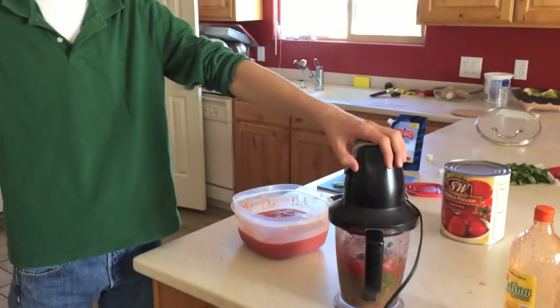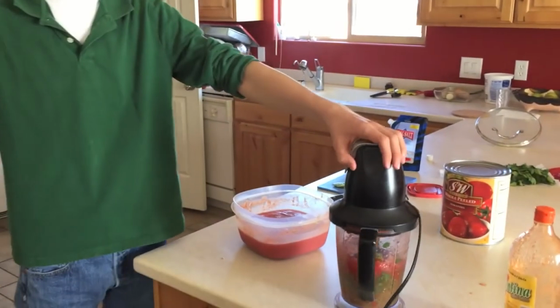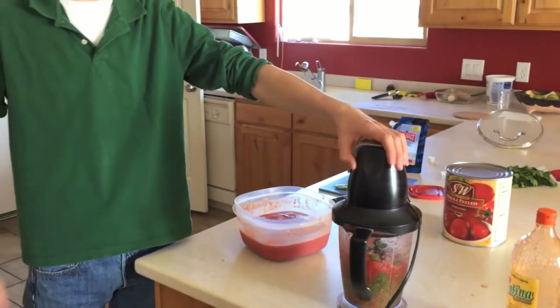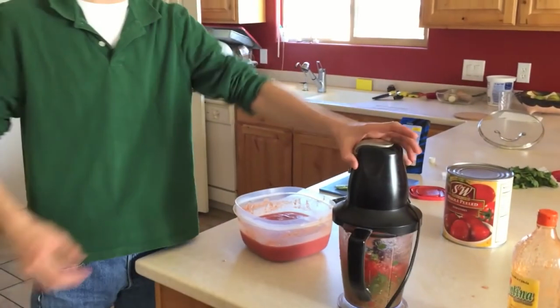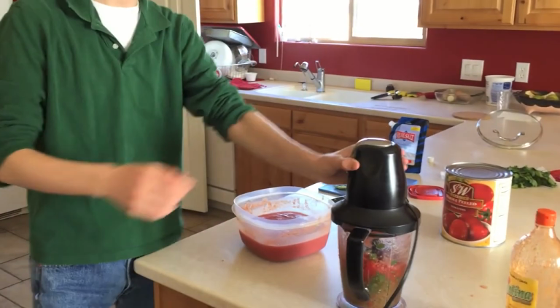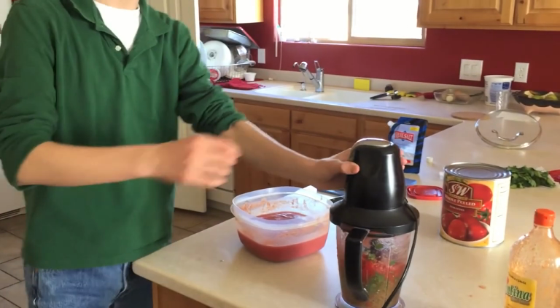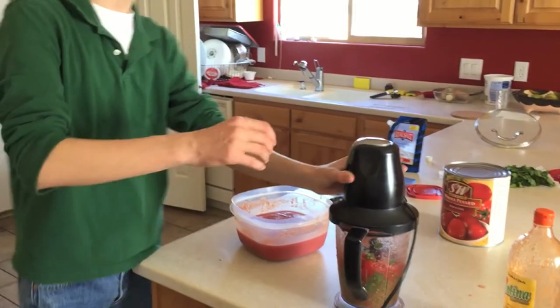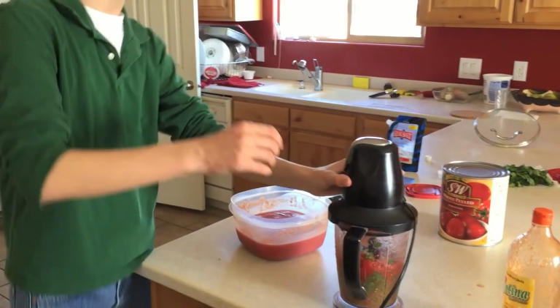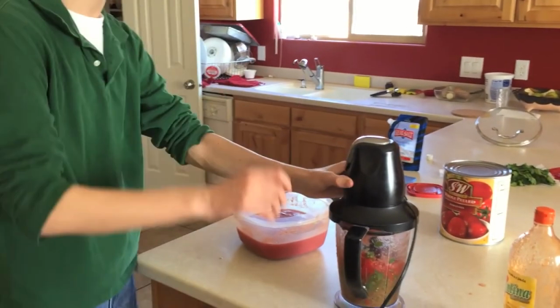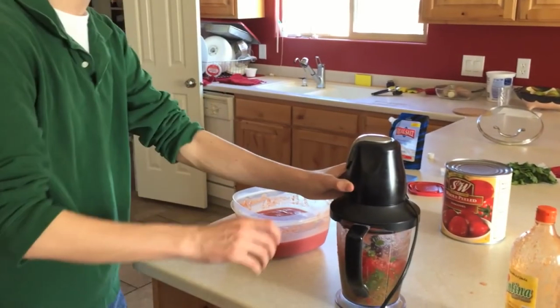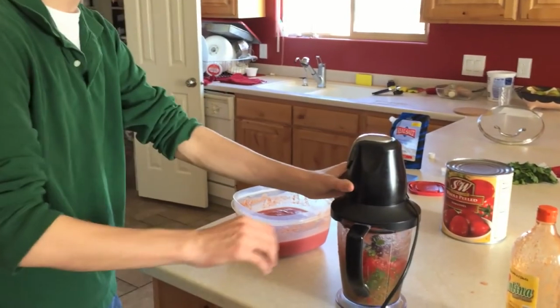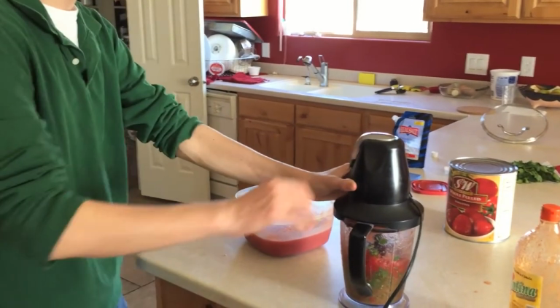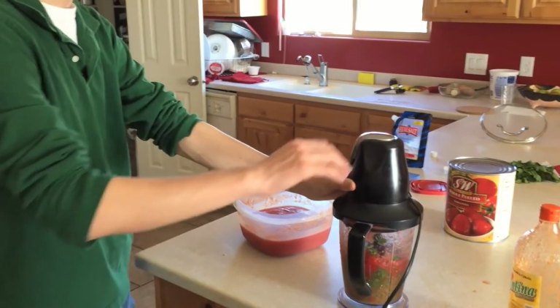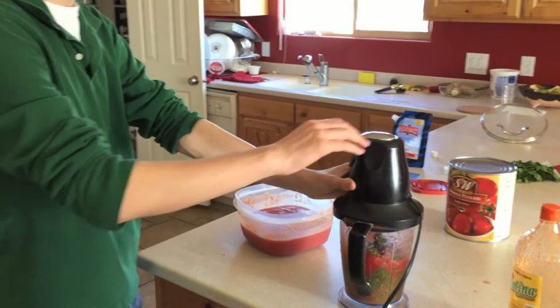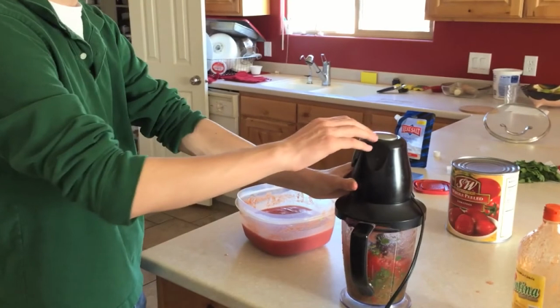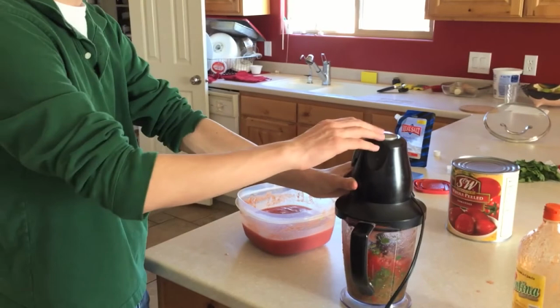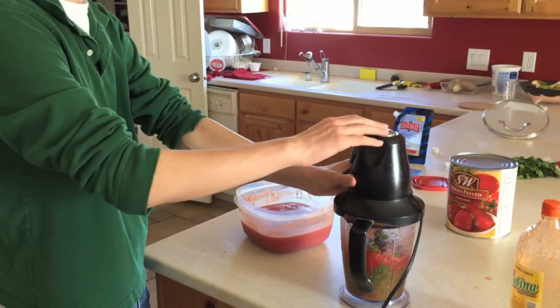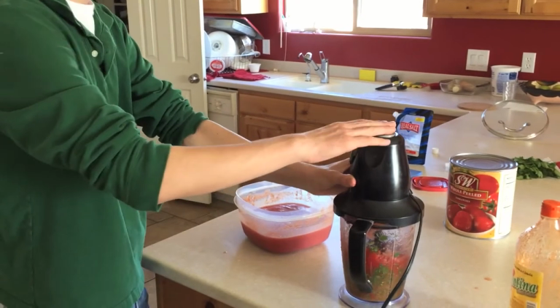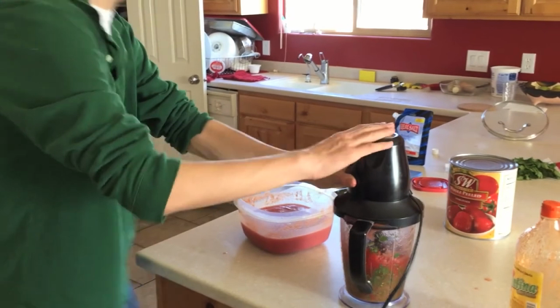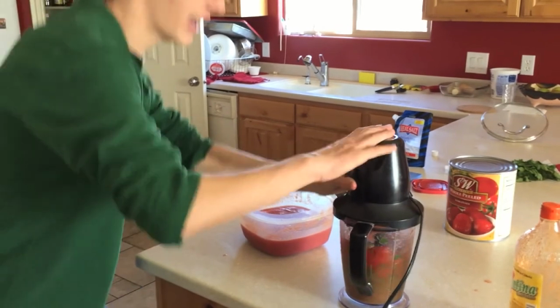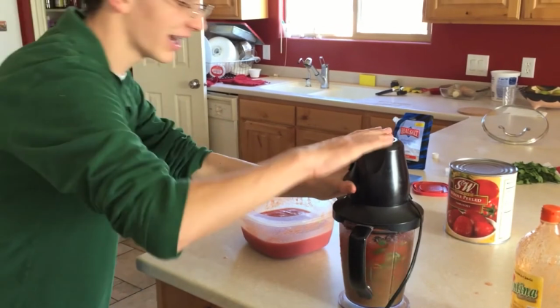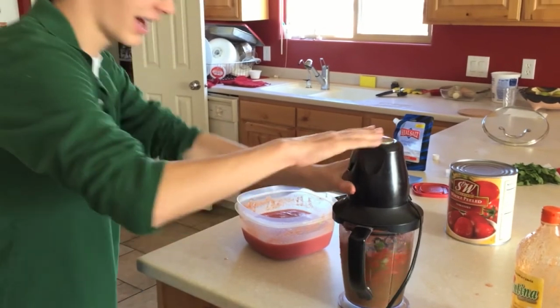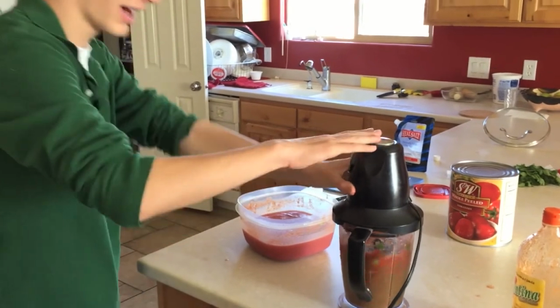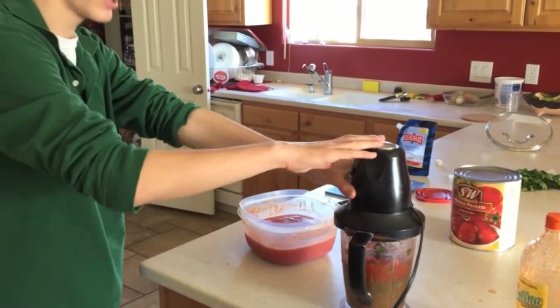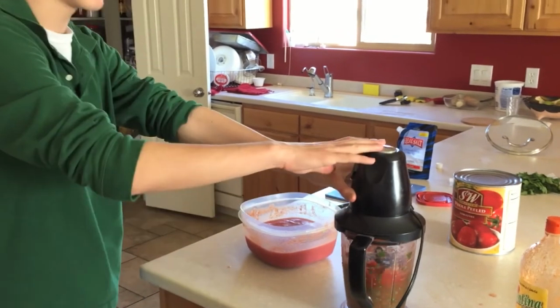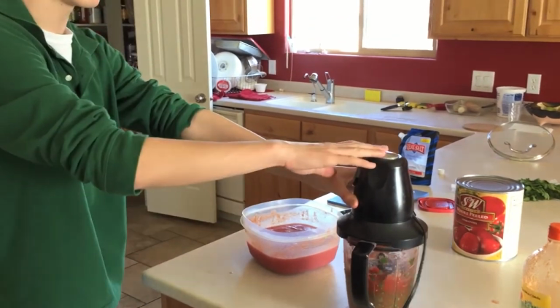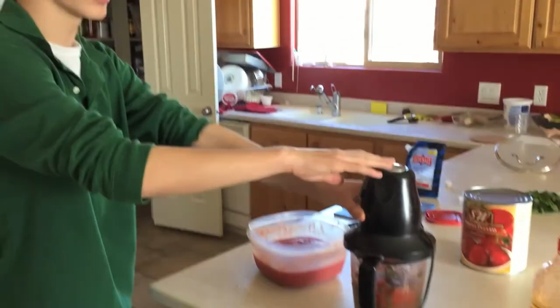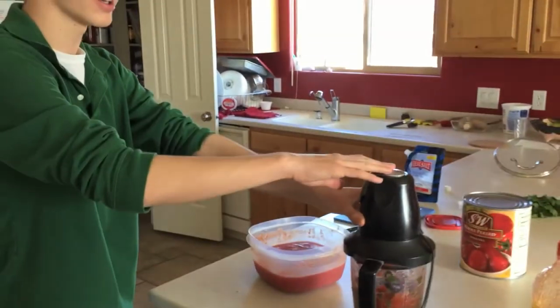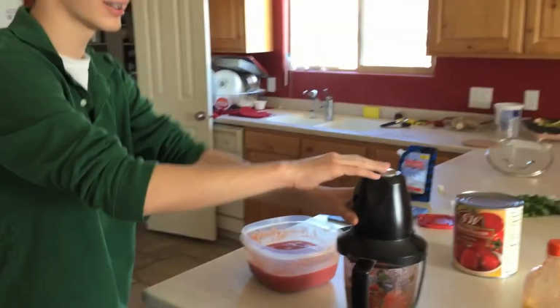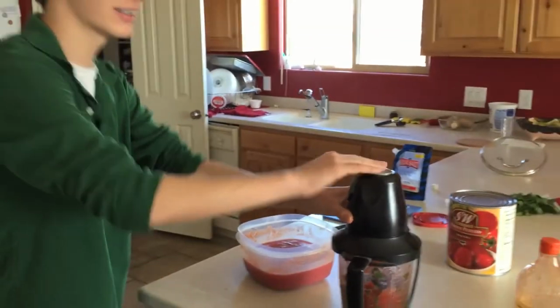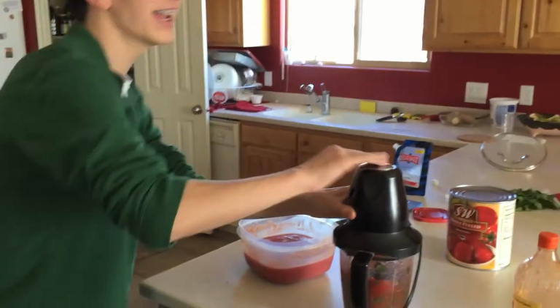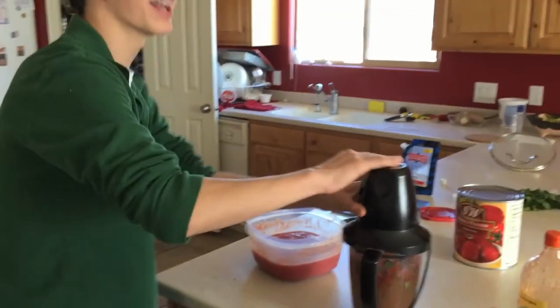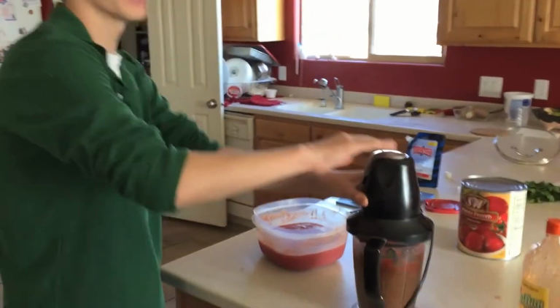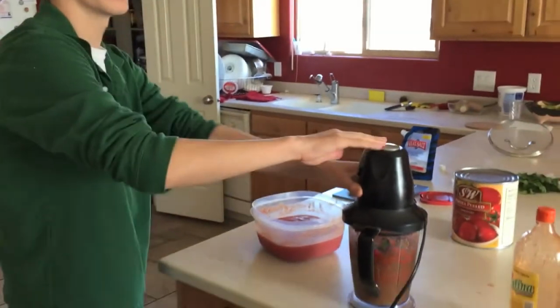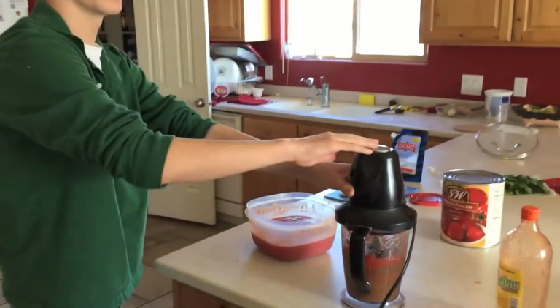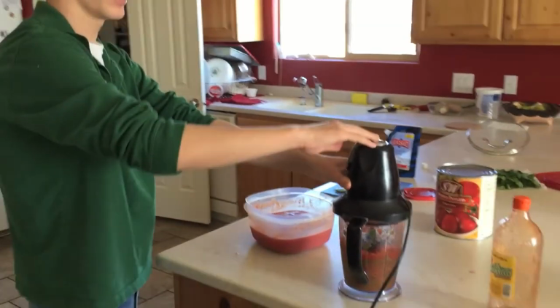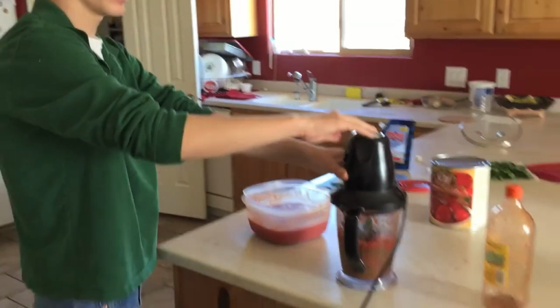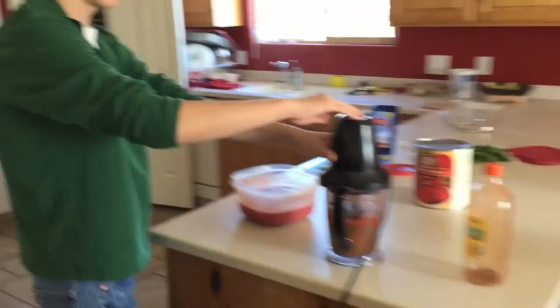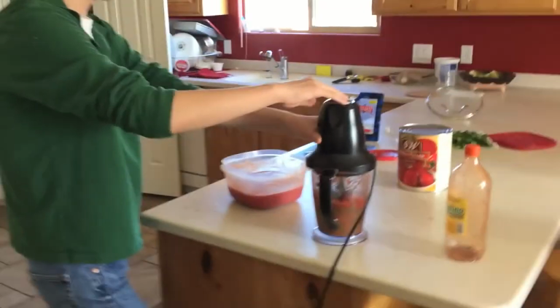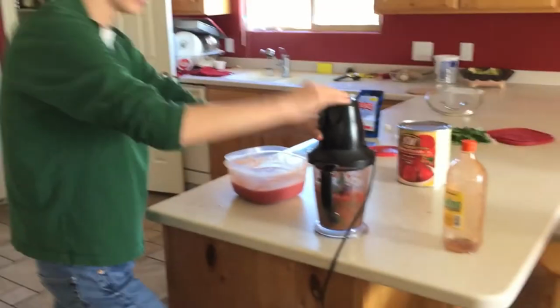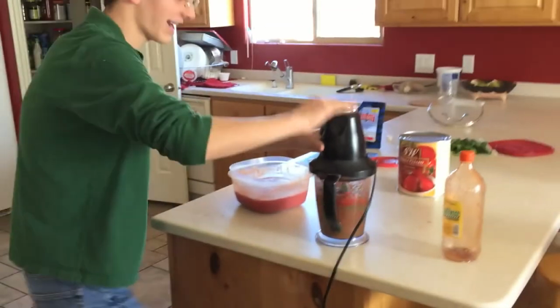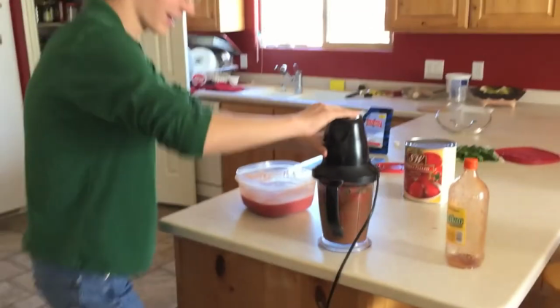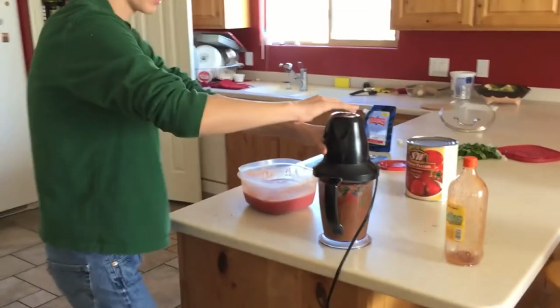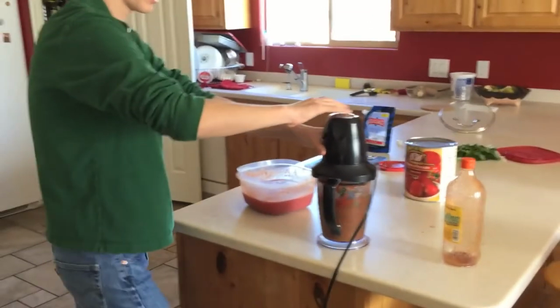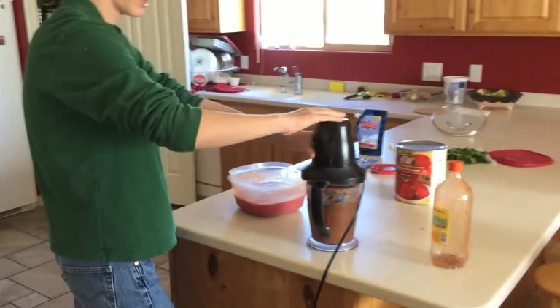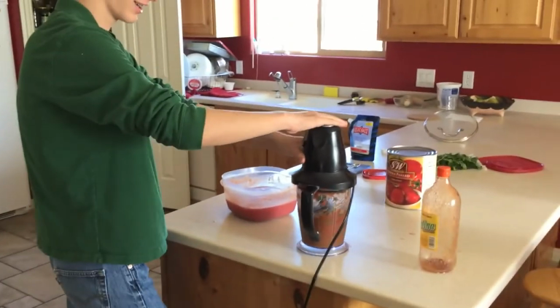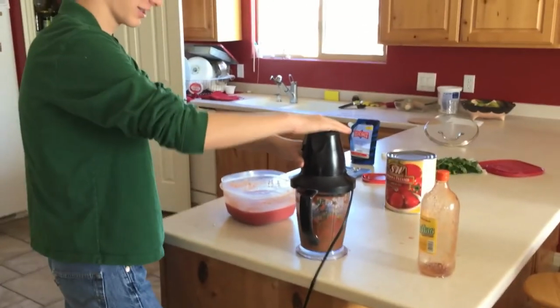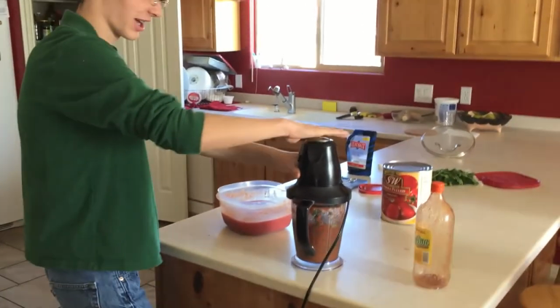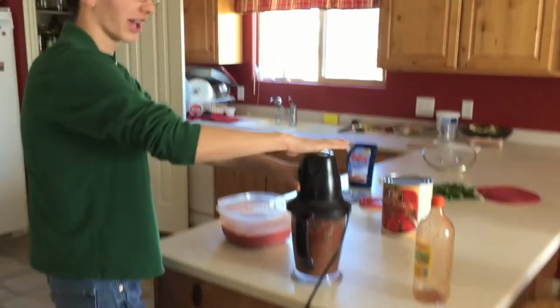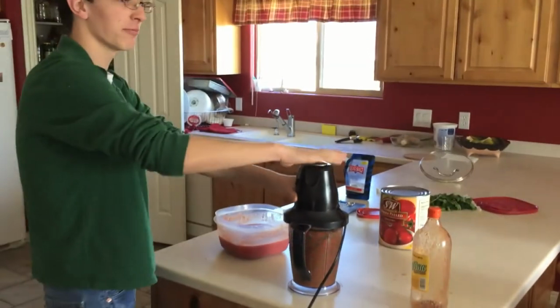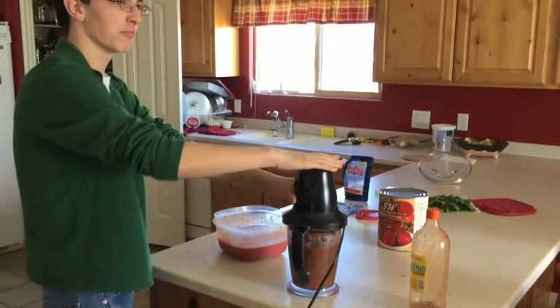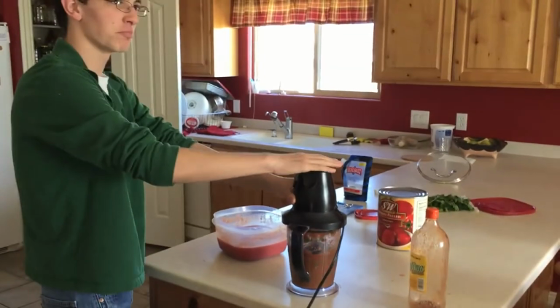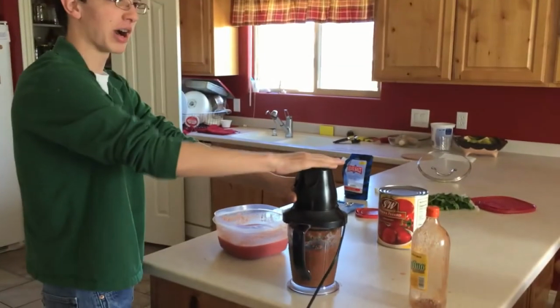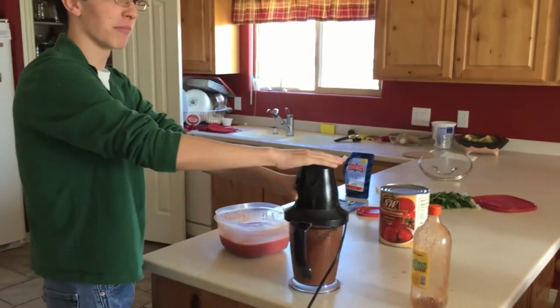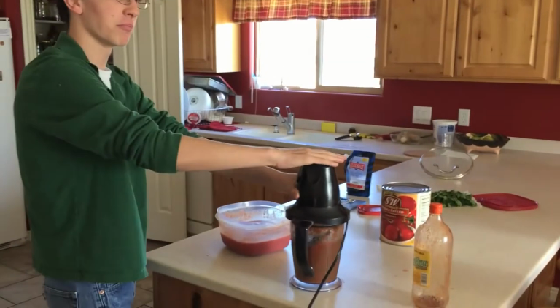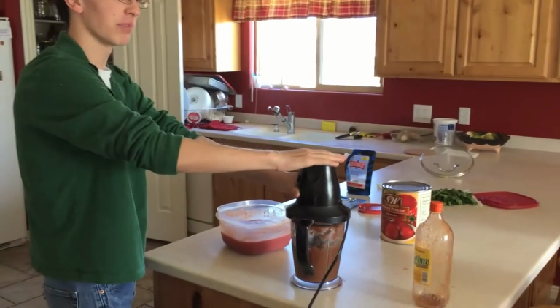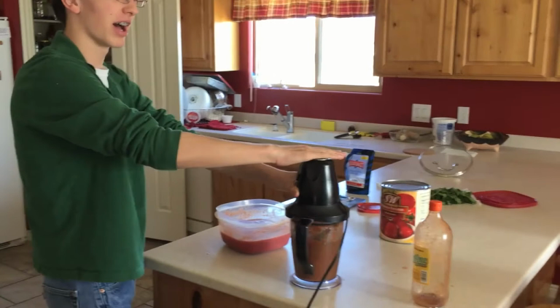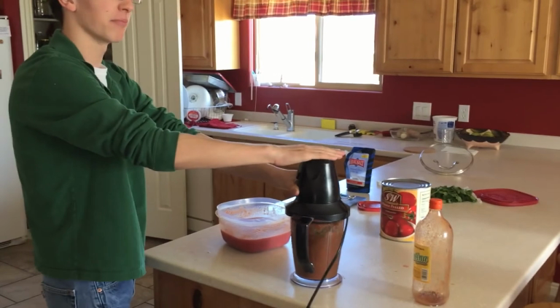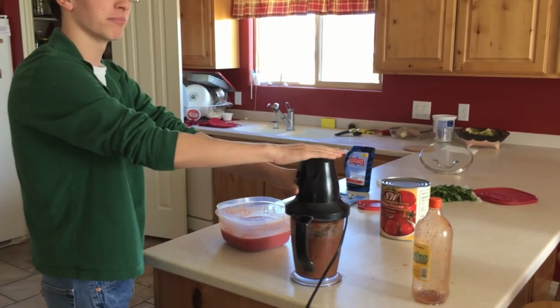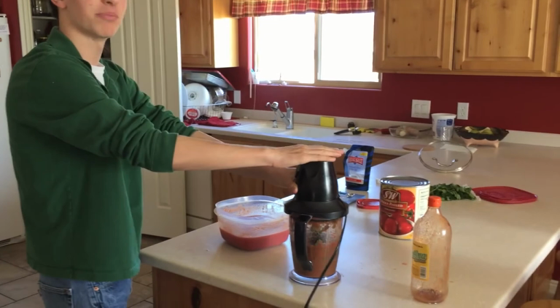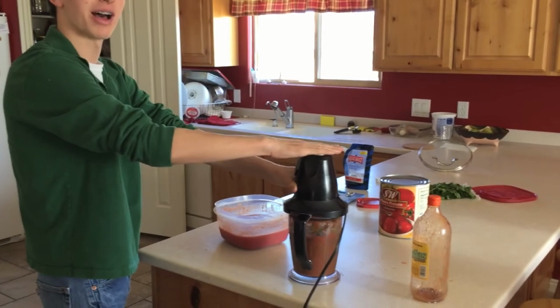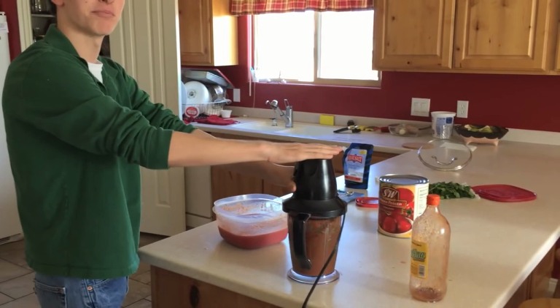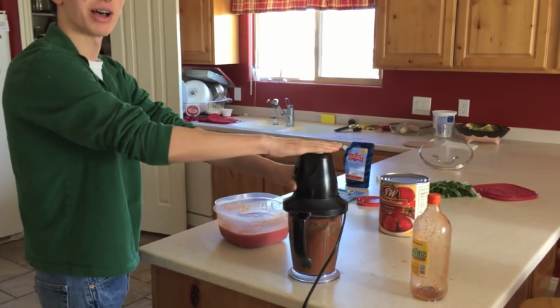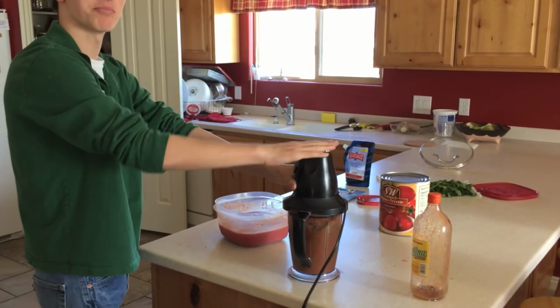I like to do it in the theme of Mission Impossible — [hums Mission Impossible theme while pulsing the blender rhythmically].